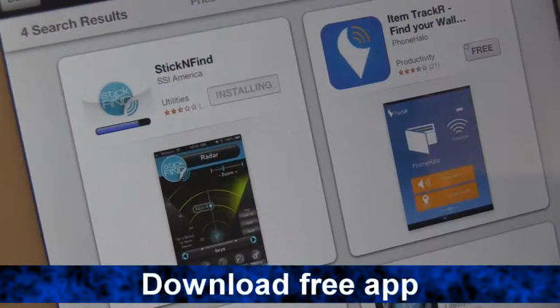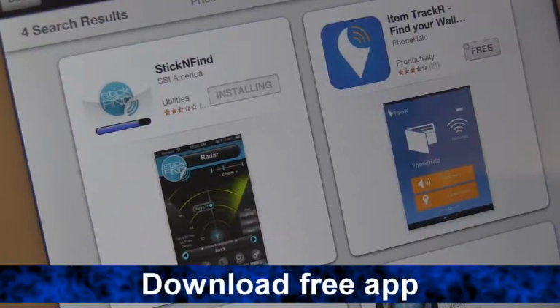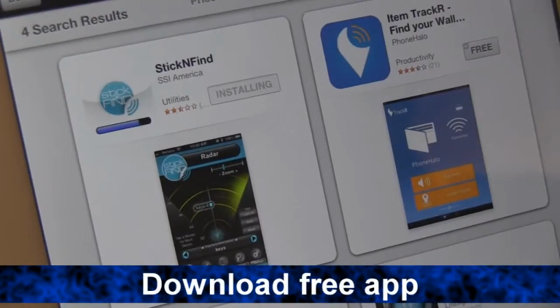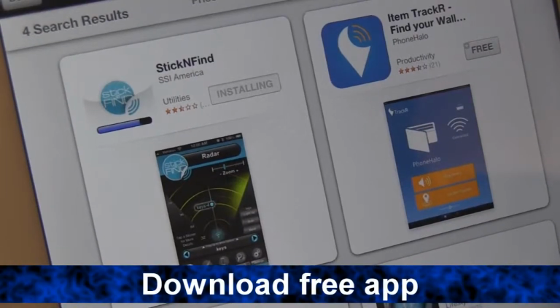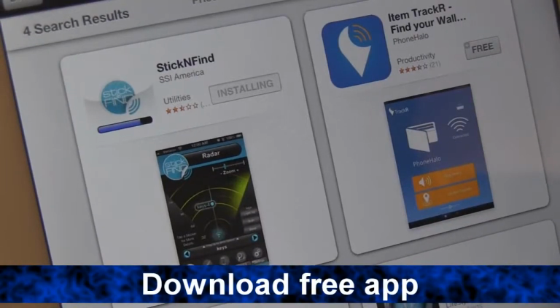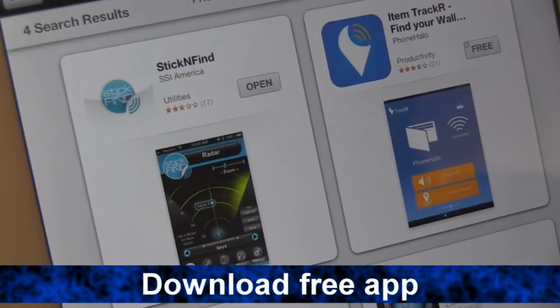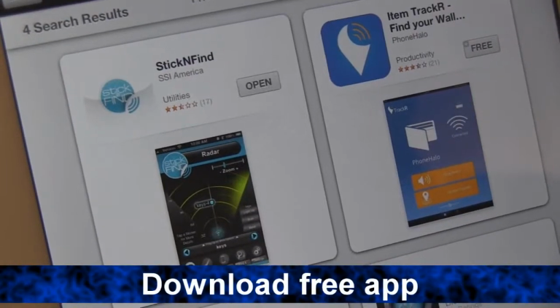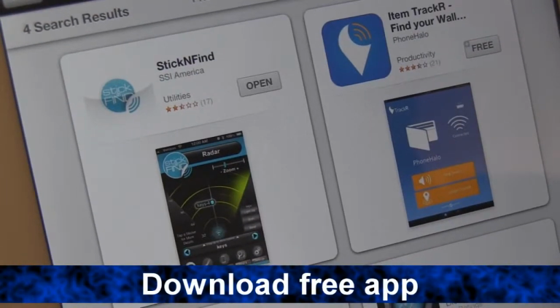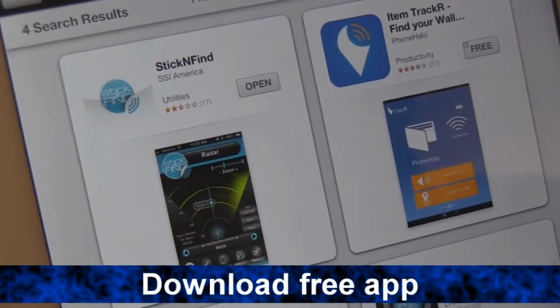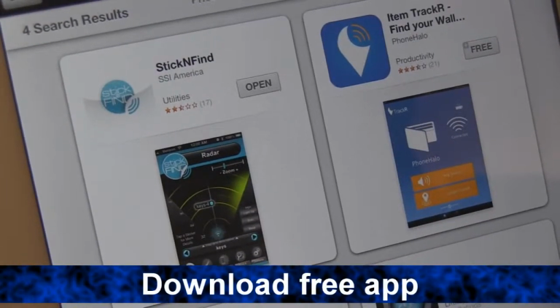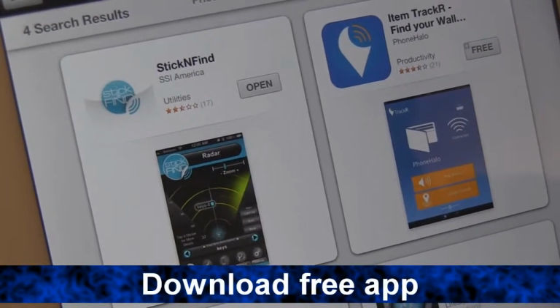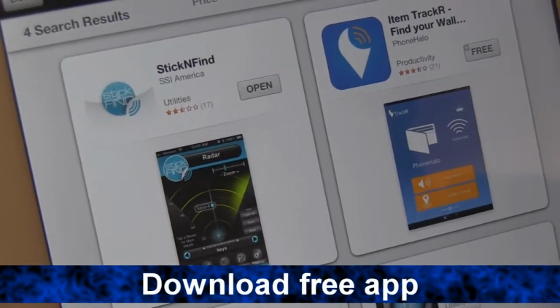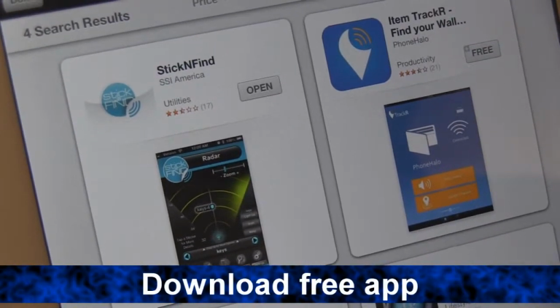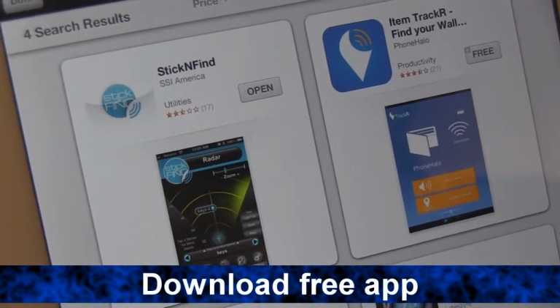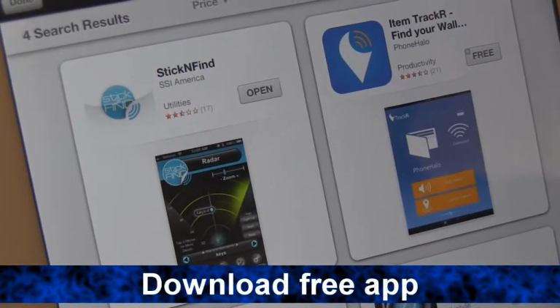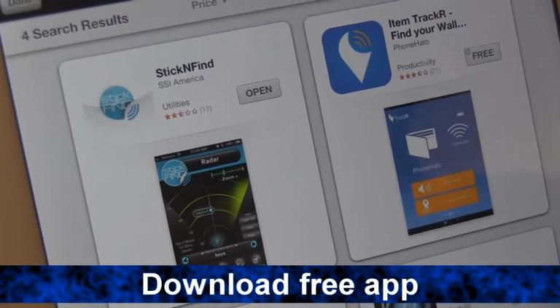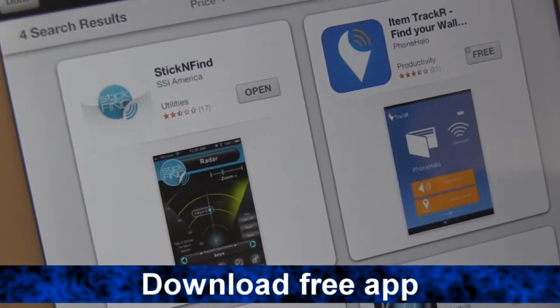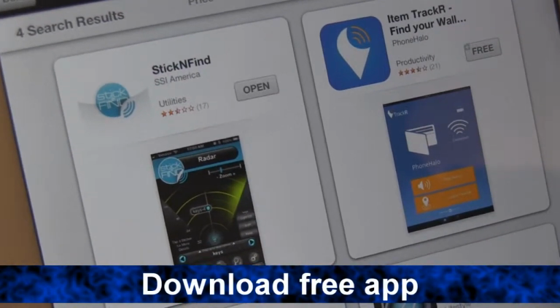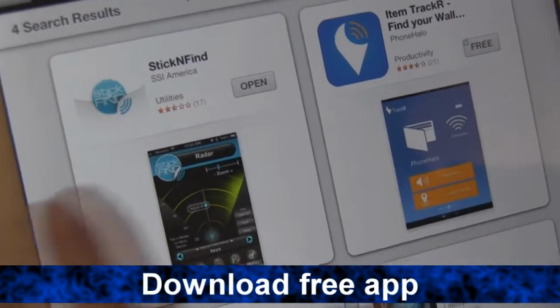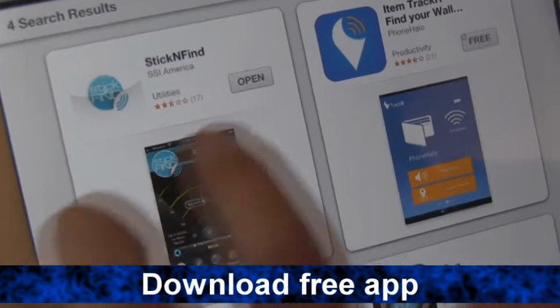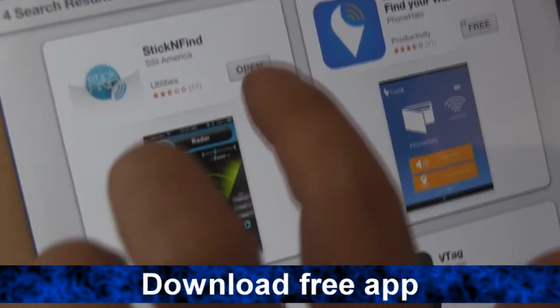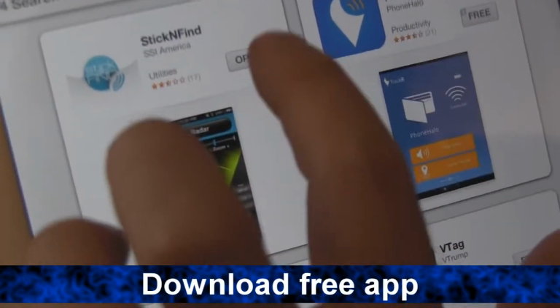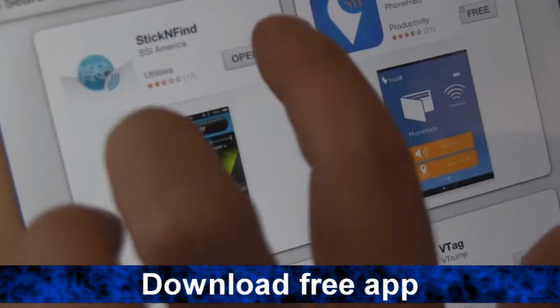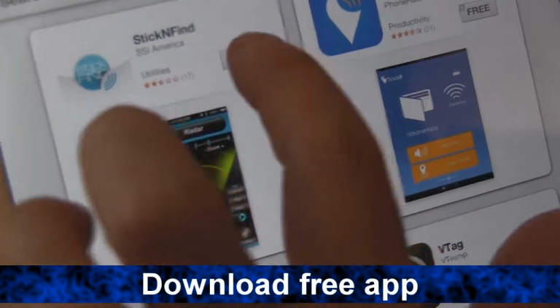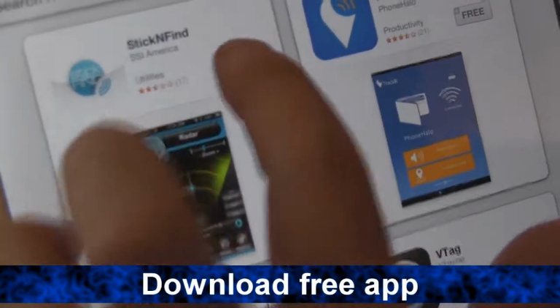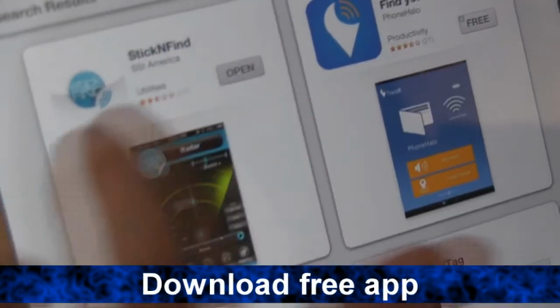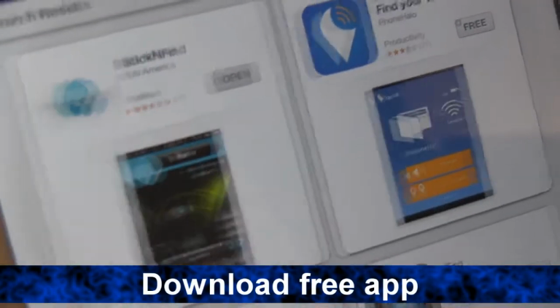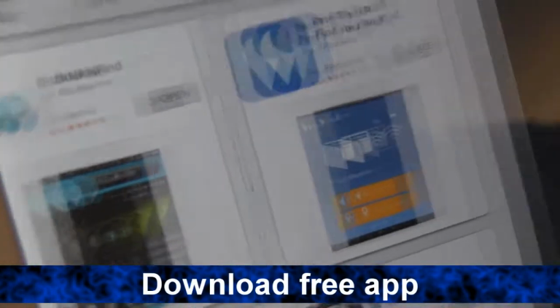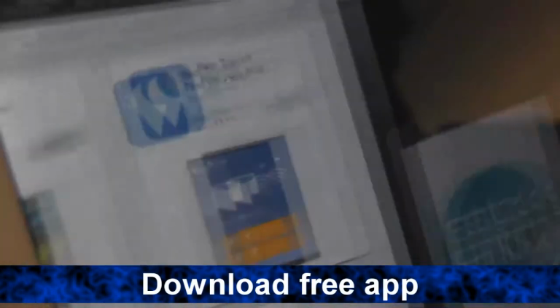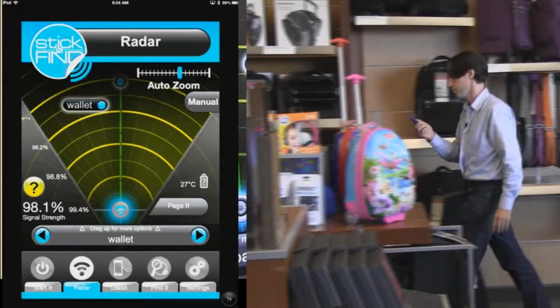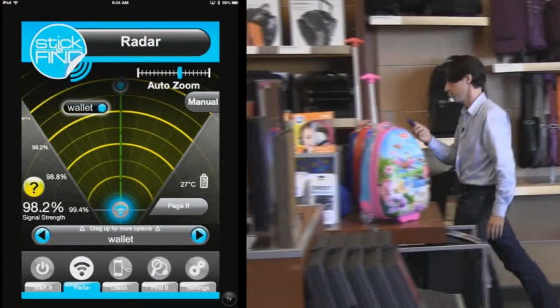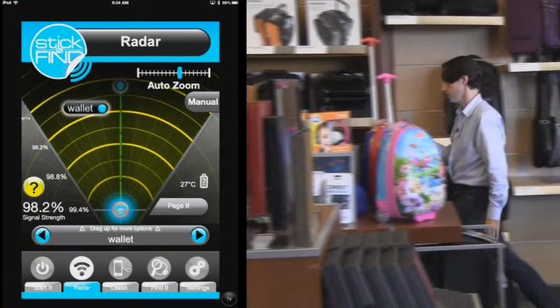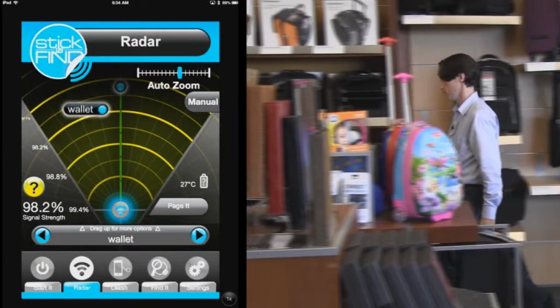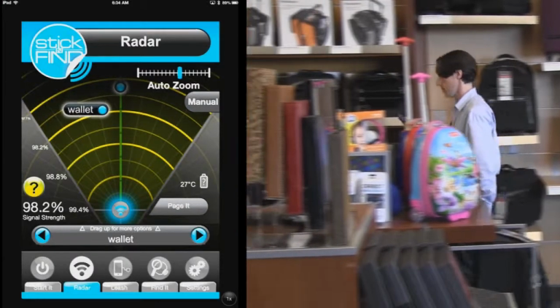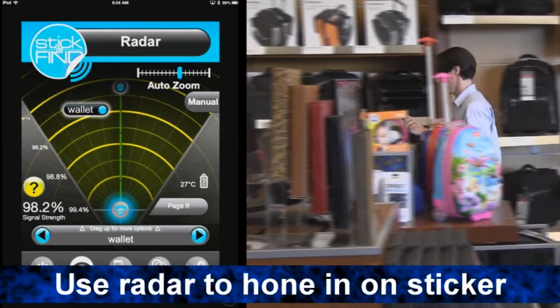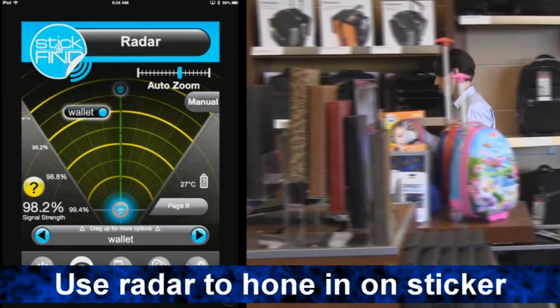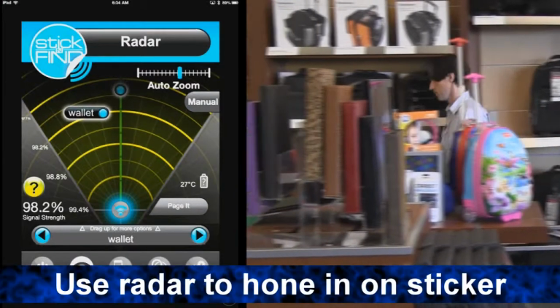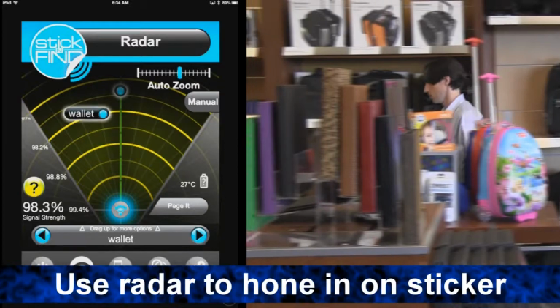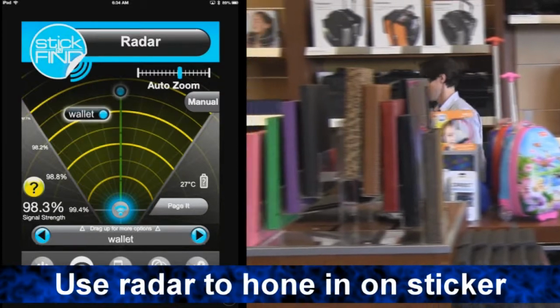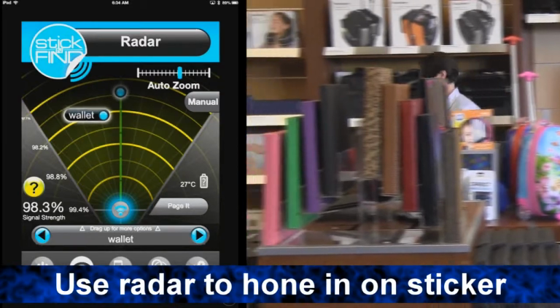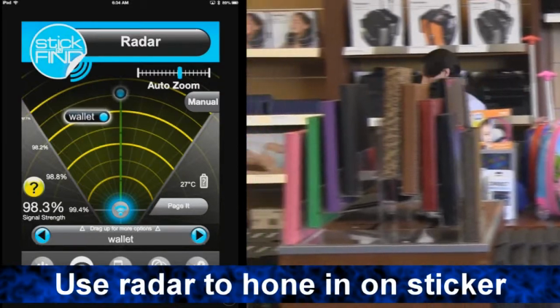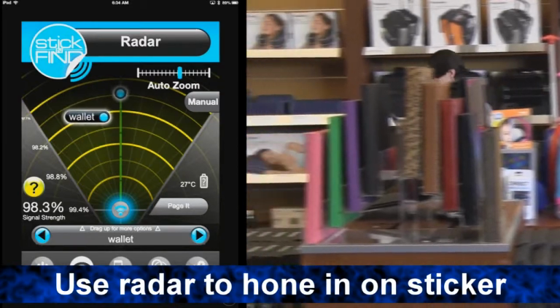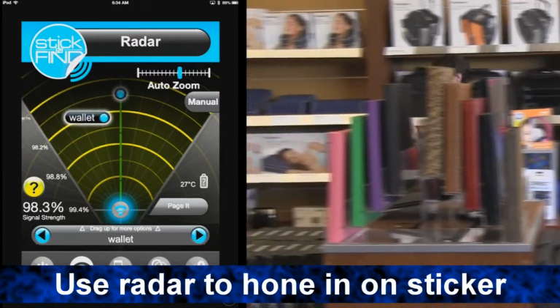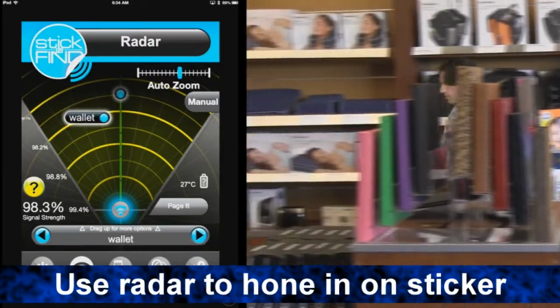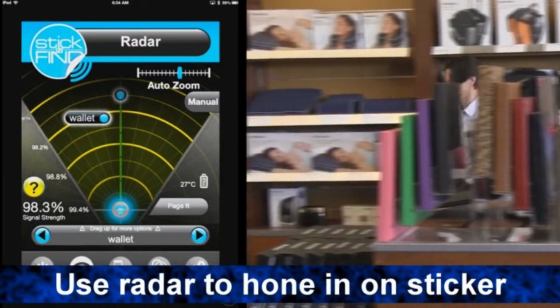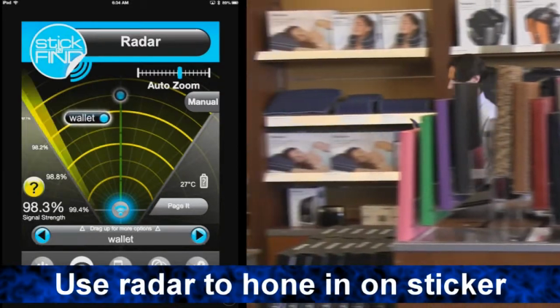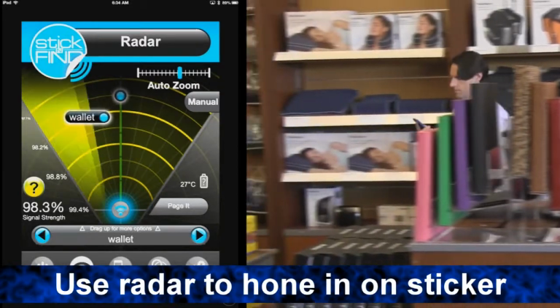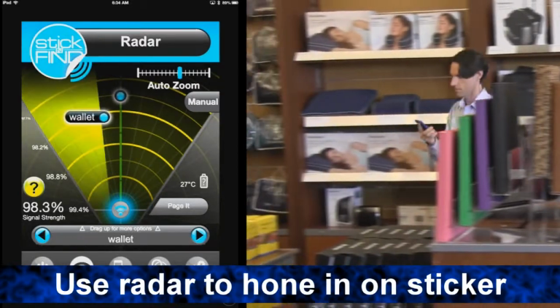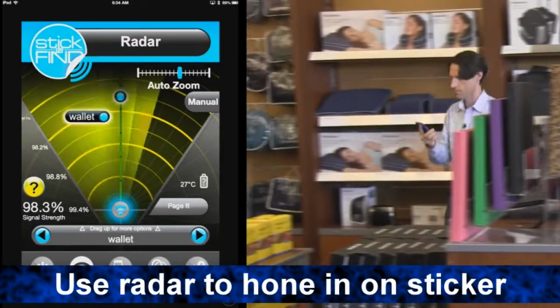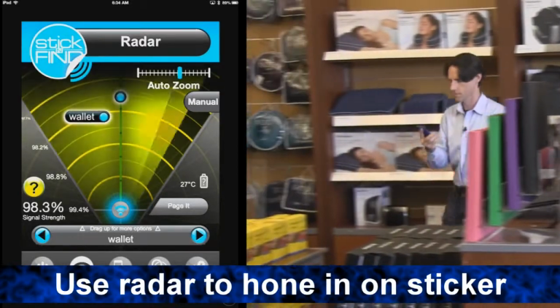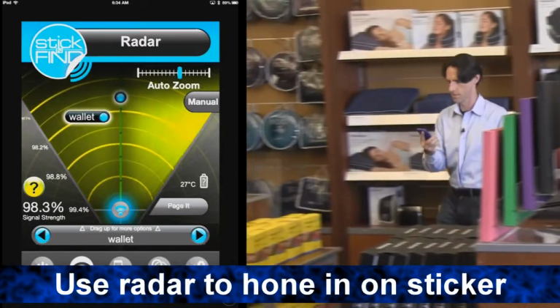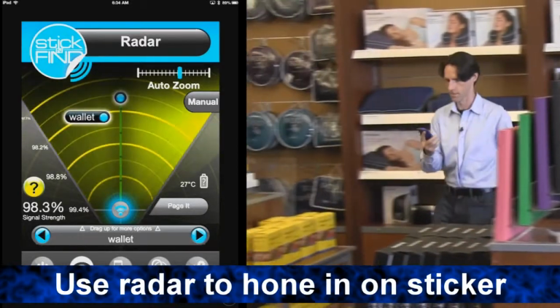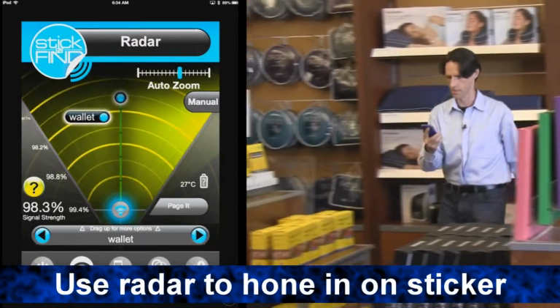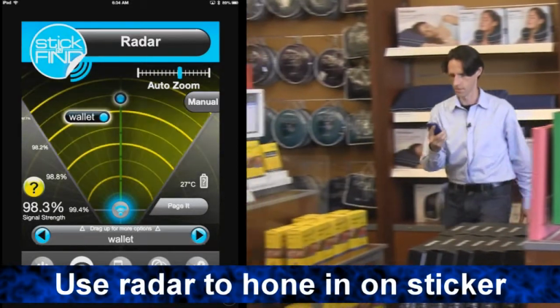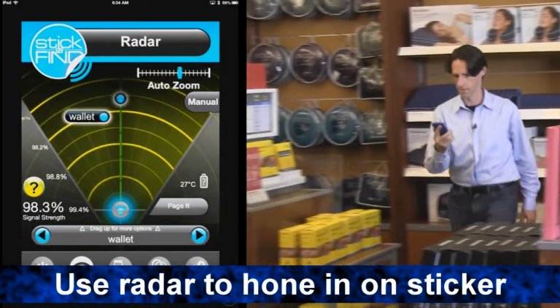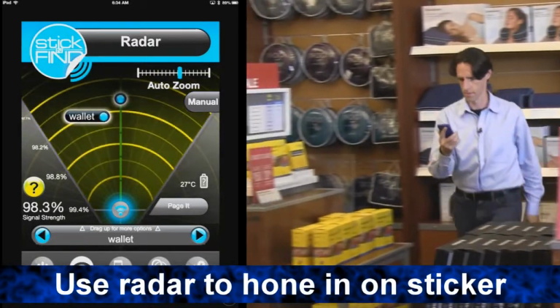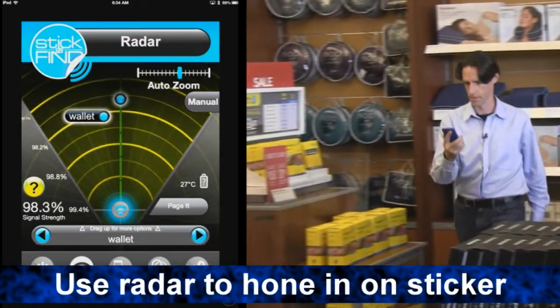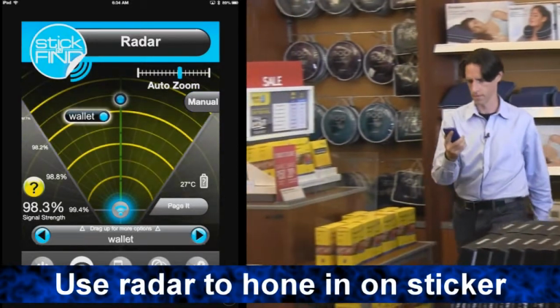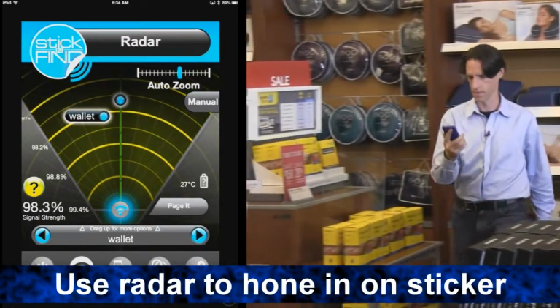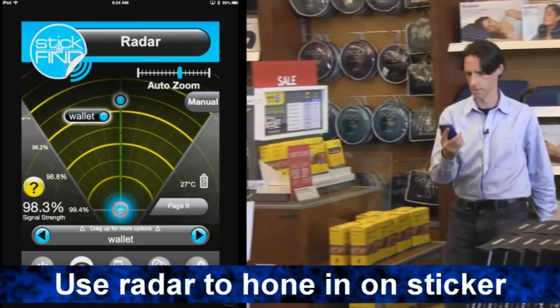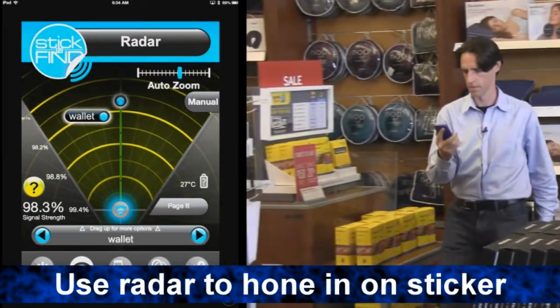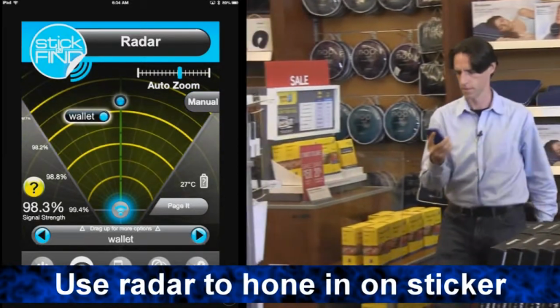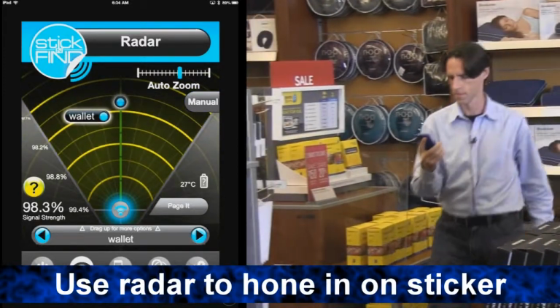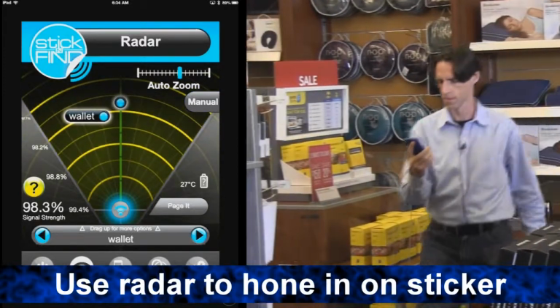To use, simply download a free app for your Apple device. Use the radar feature of the app to hone in on your tracking sticker.